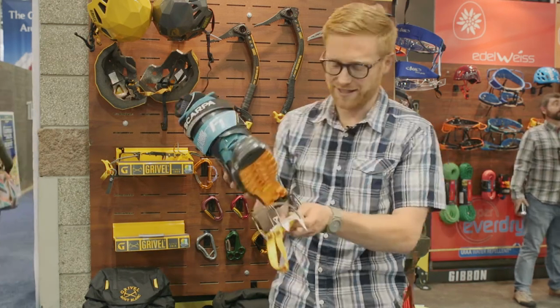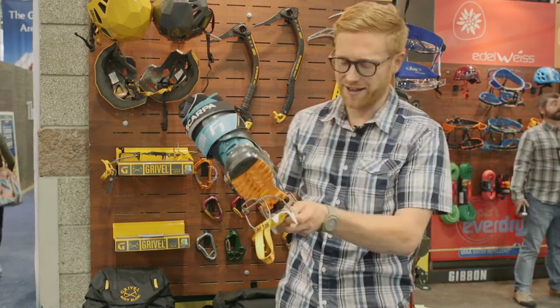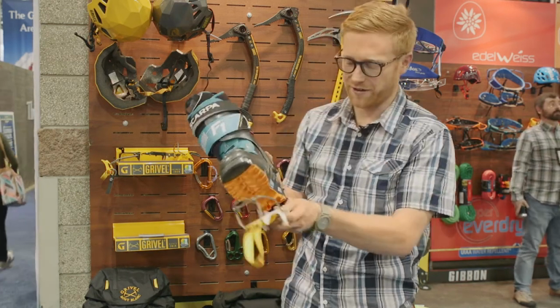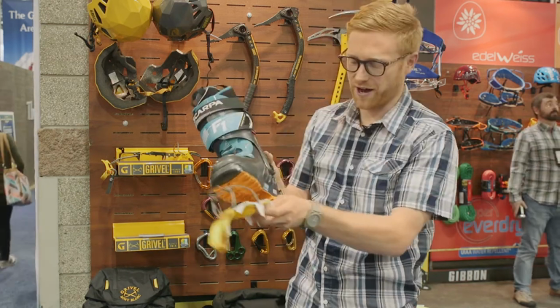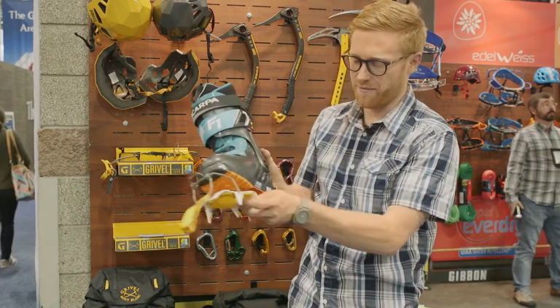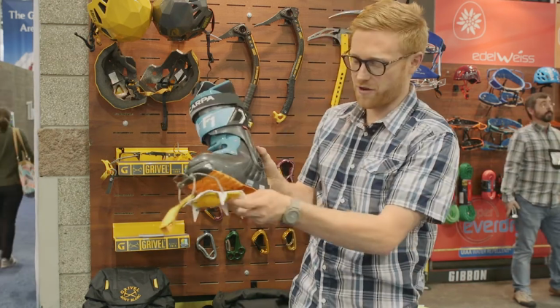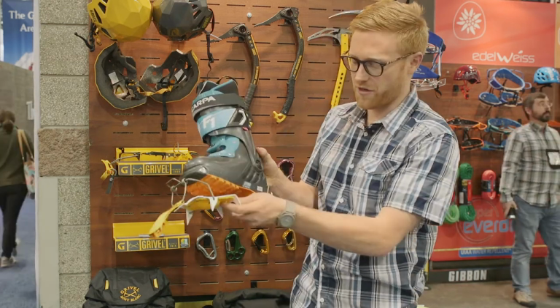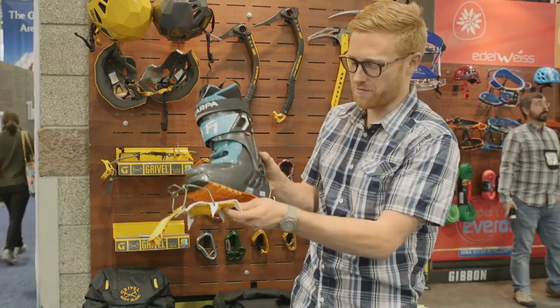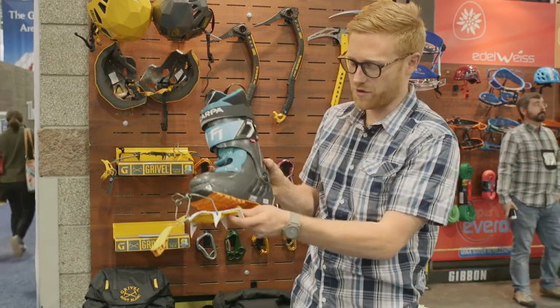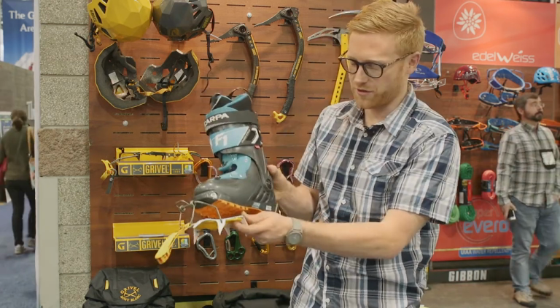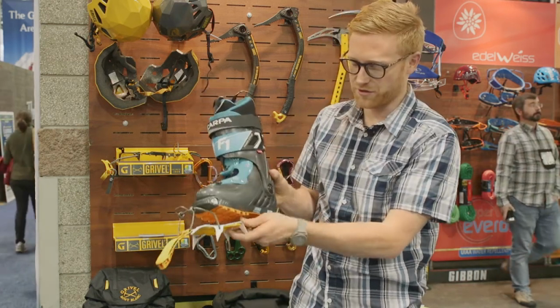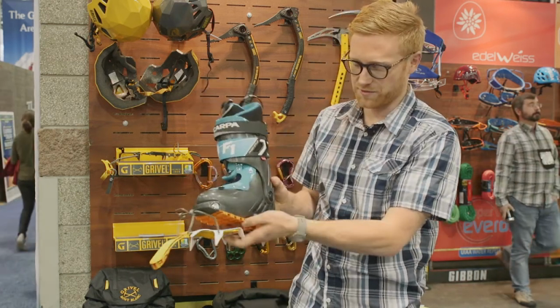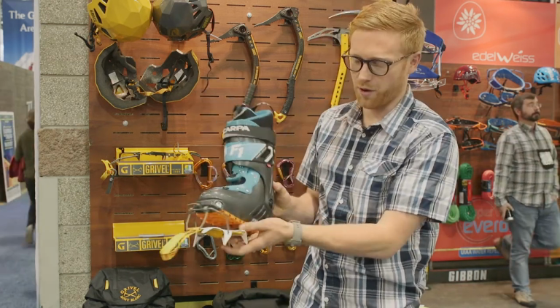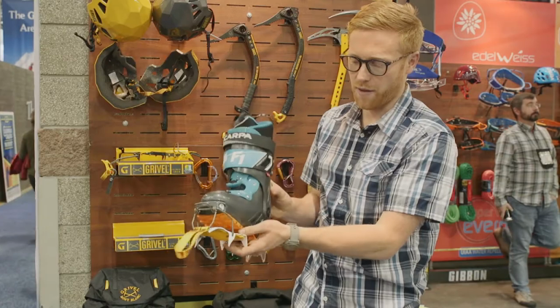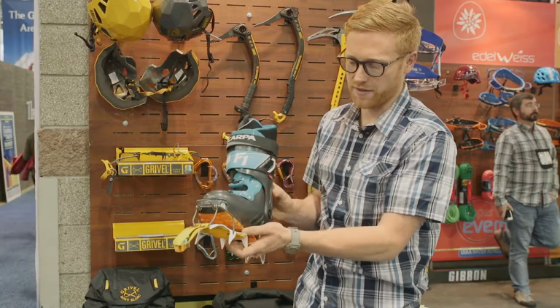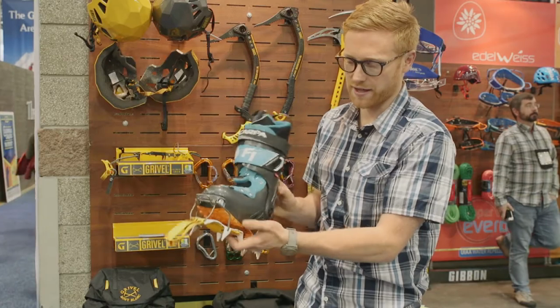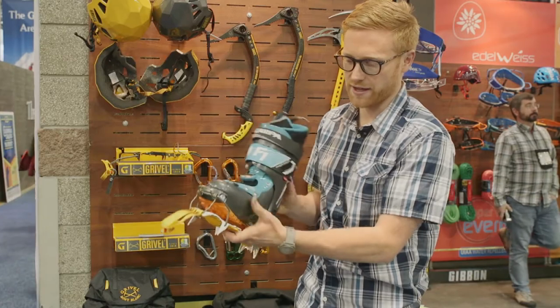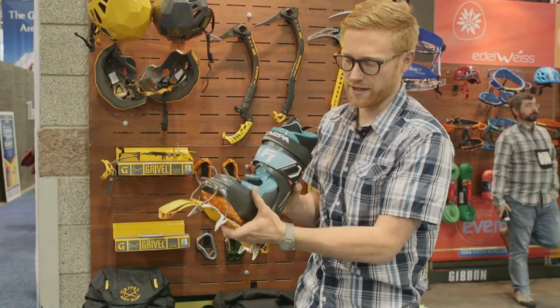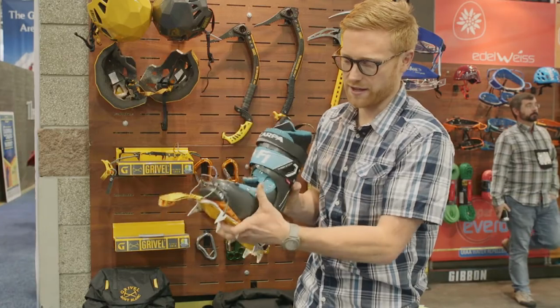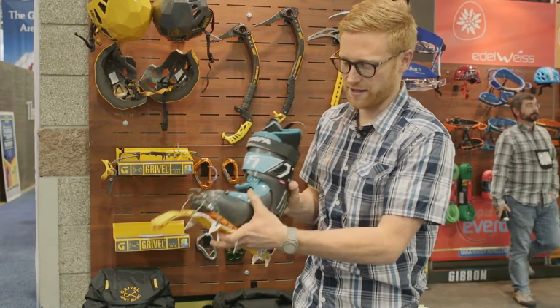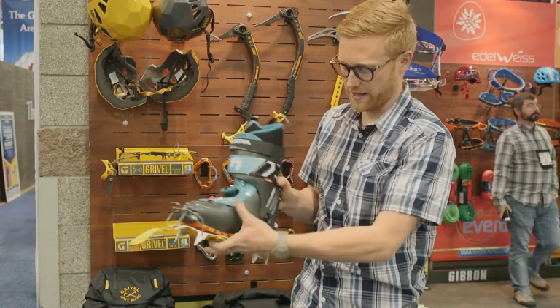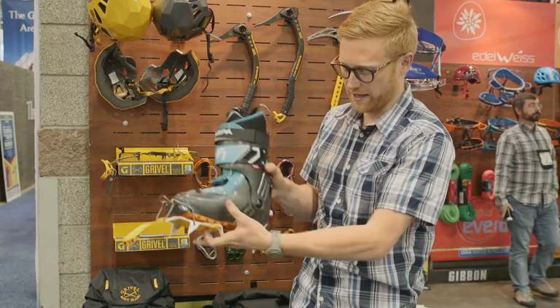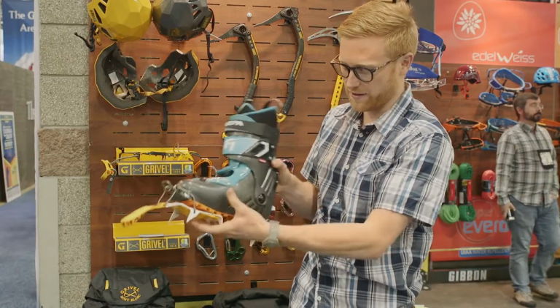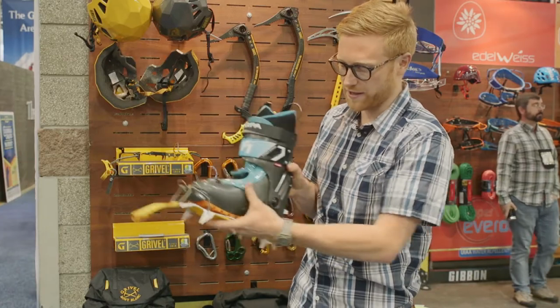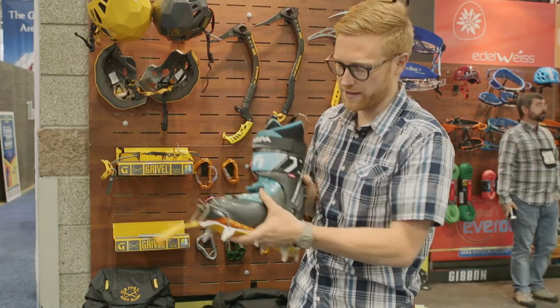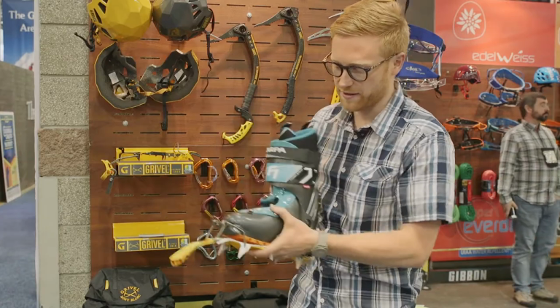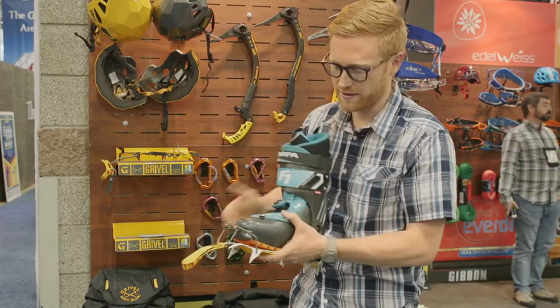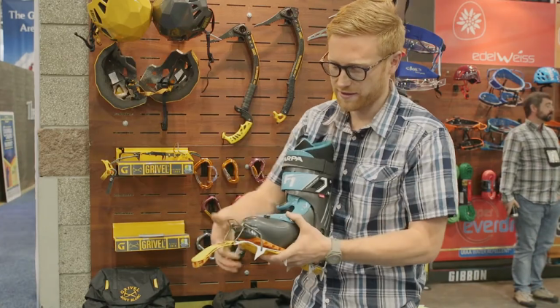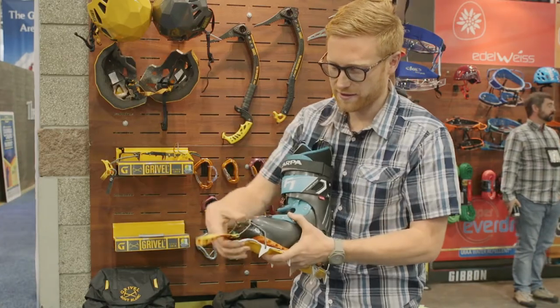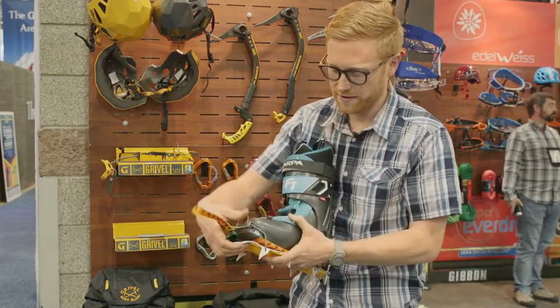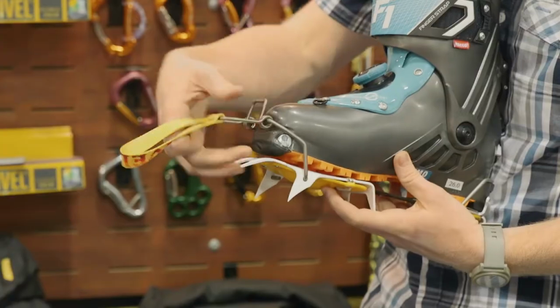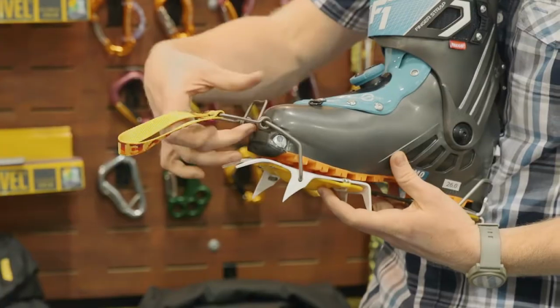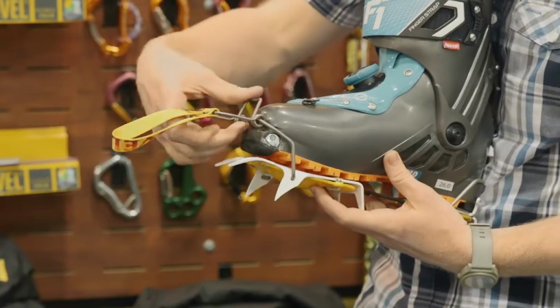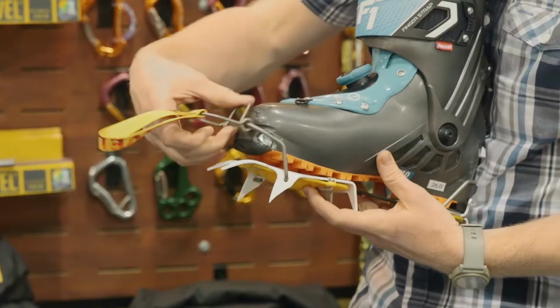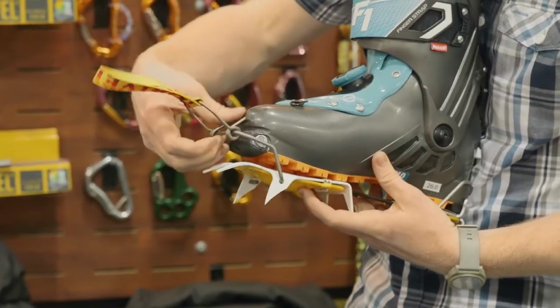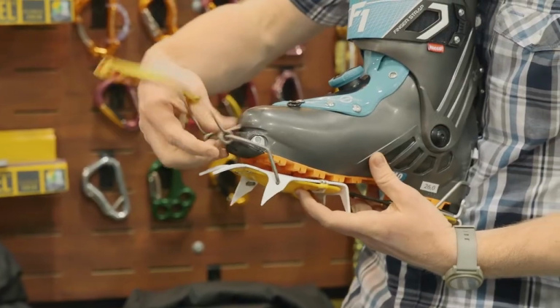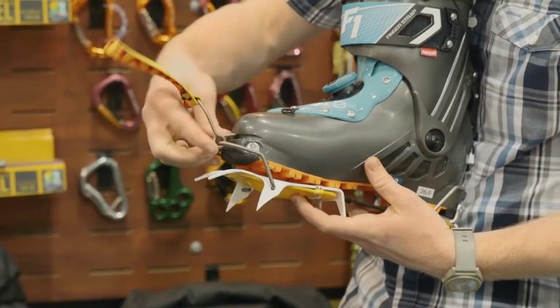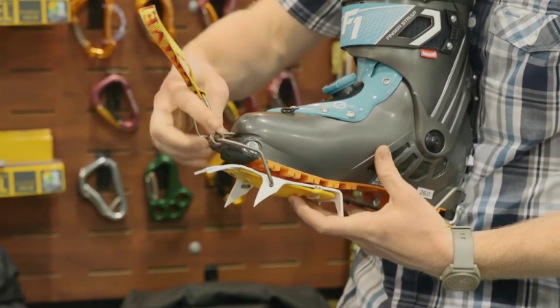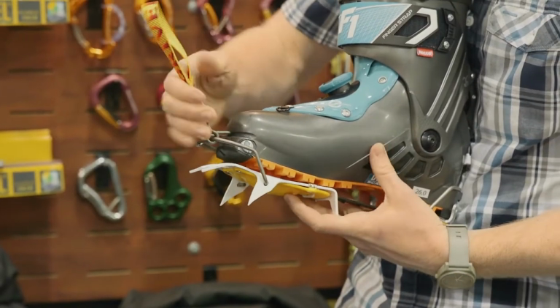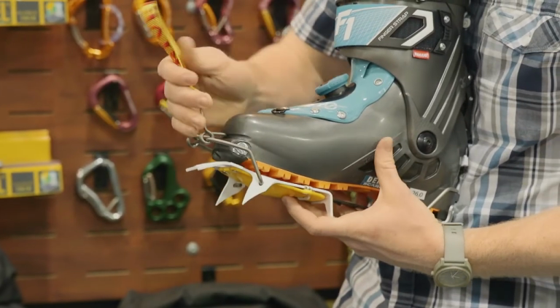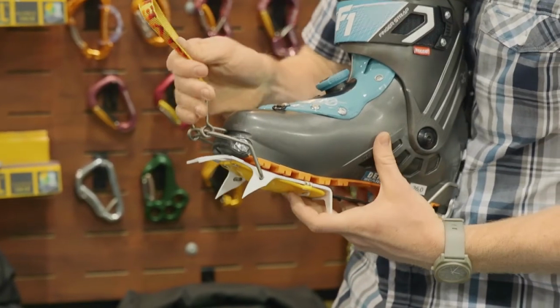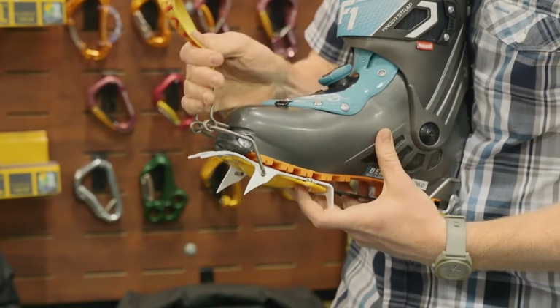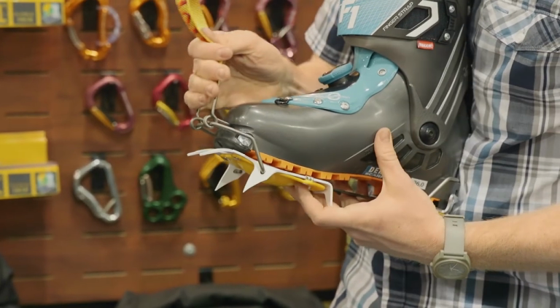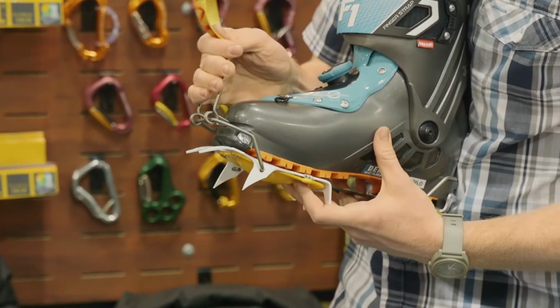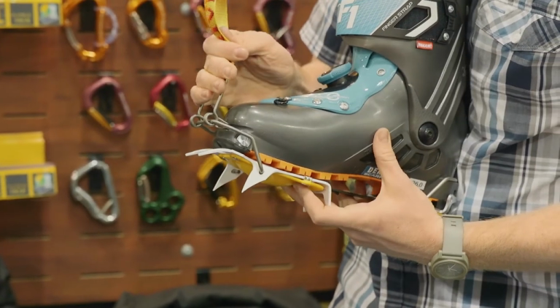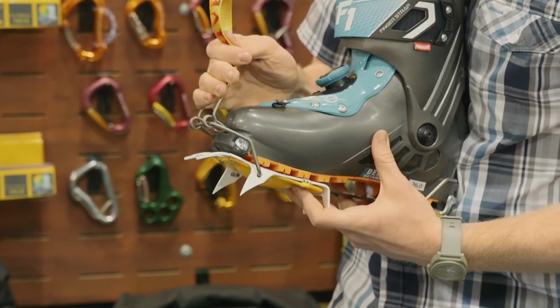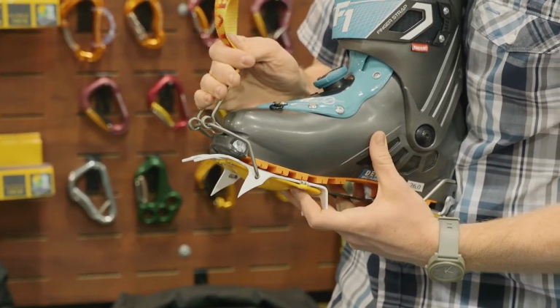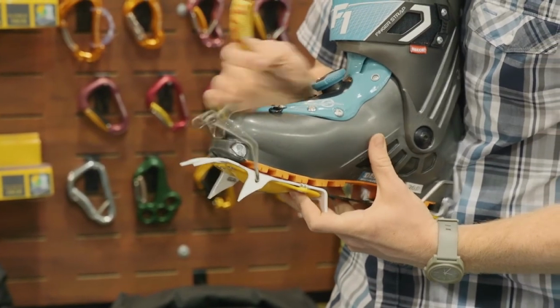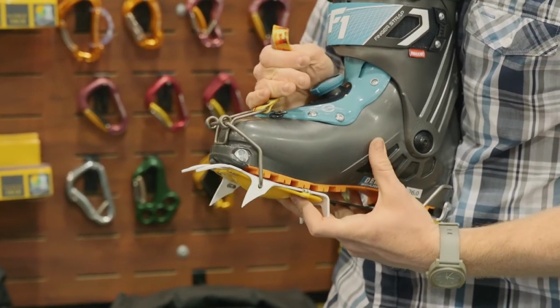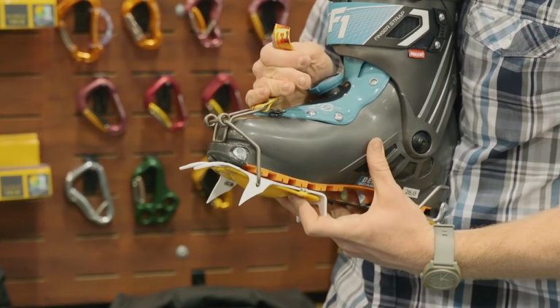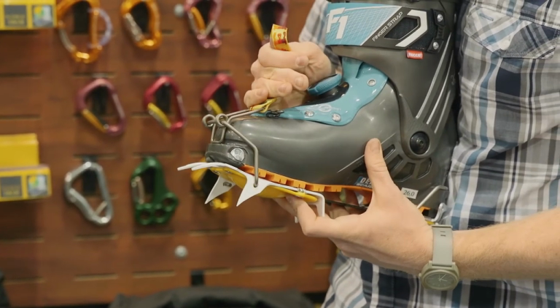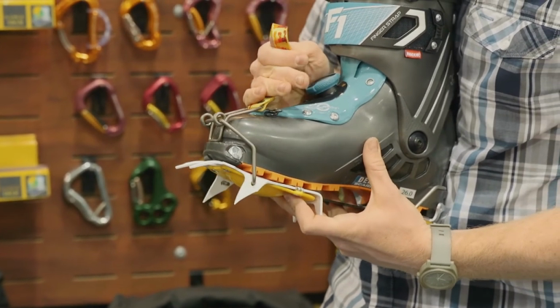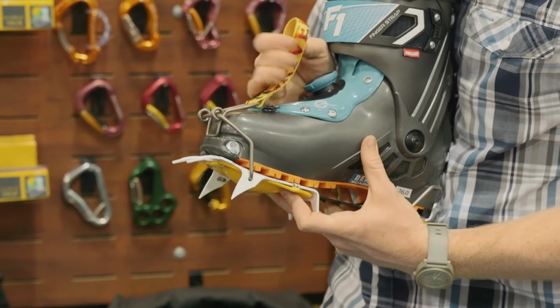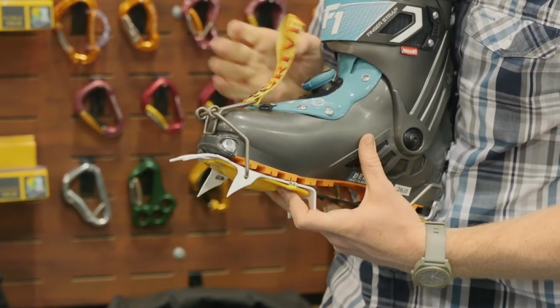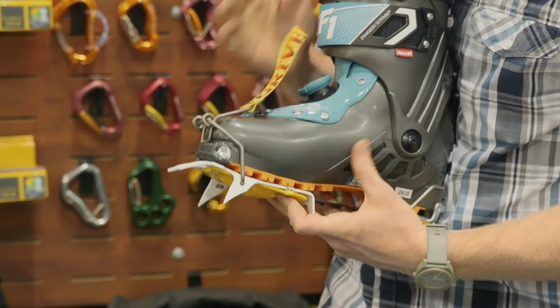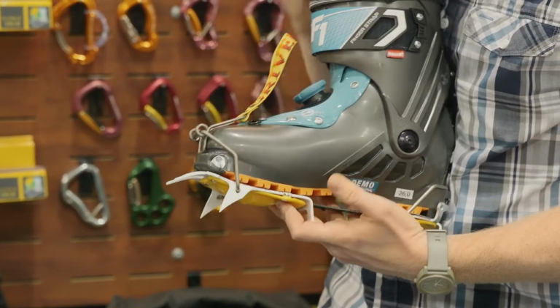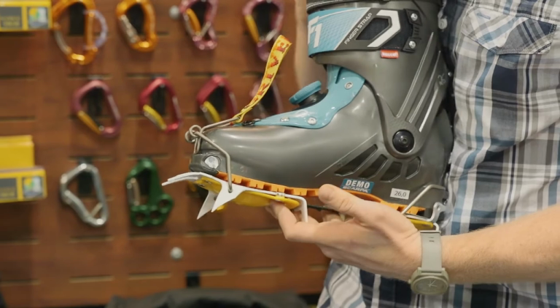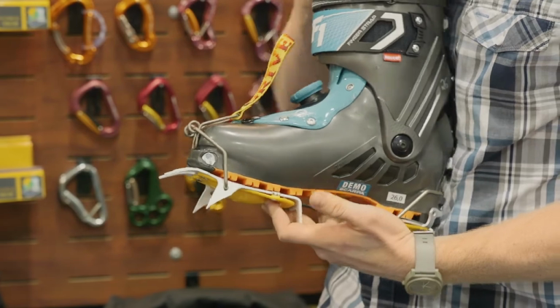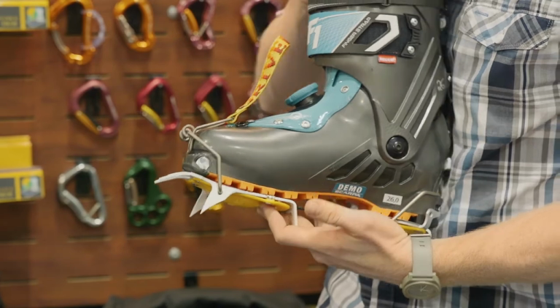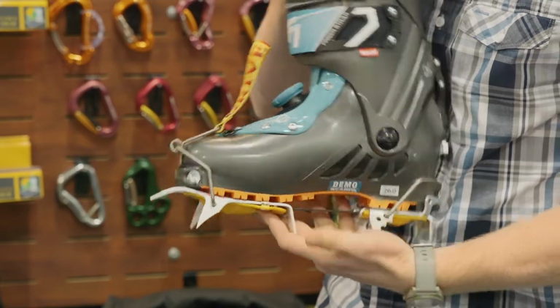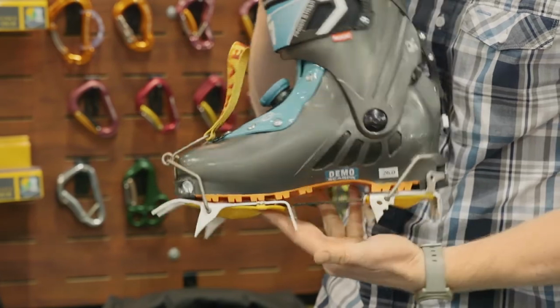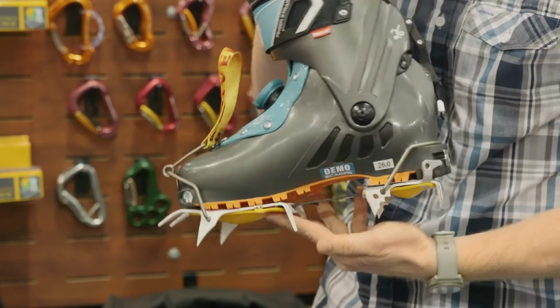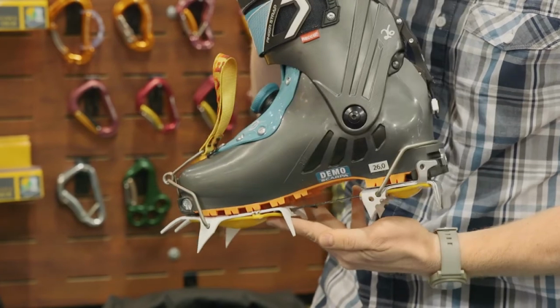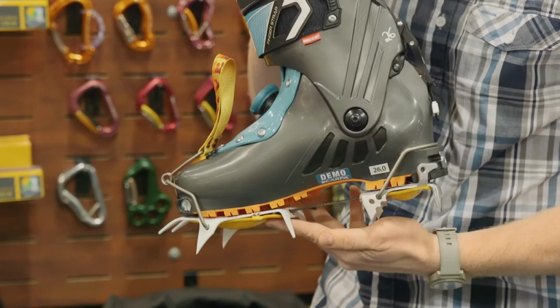To get the crampon on the boot, you'll just pop the heel in and the front binding over the toe well, and it just snaps on like that.